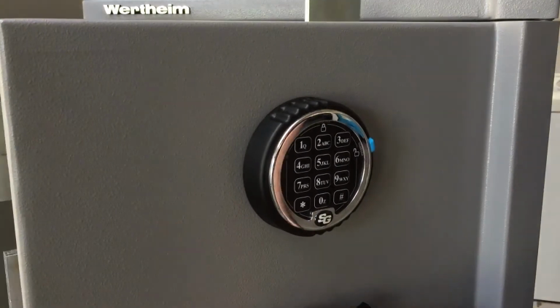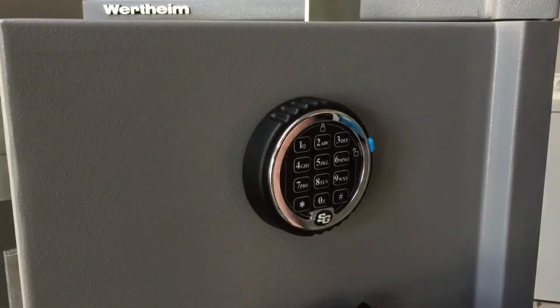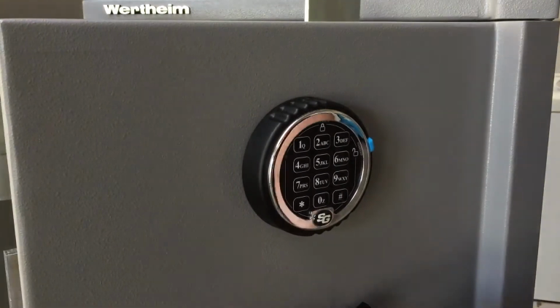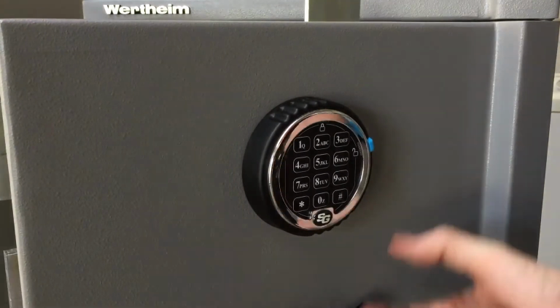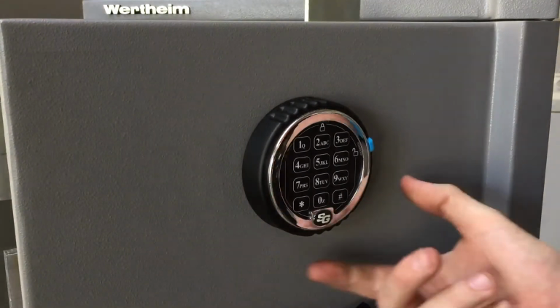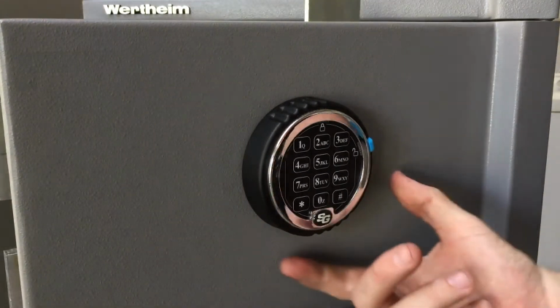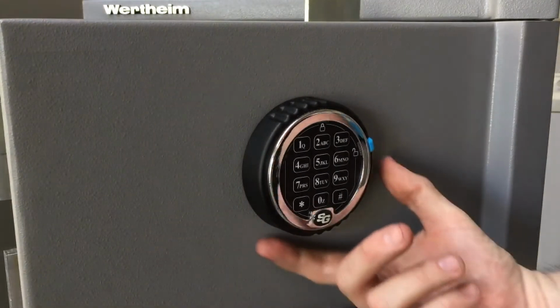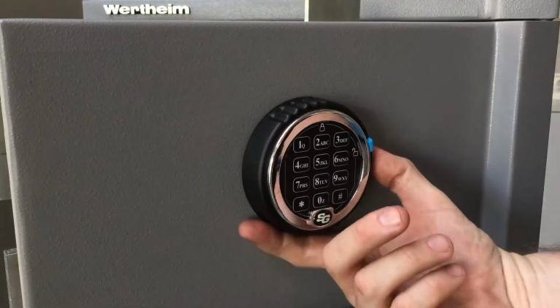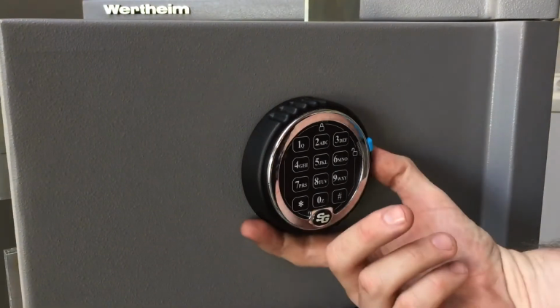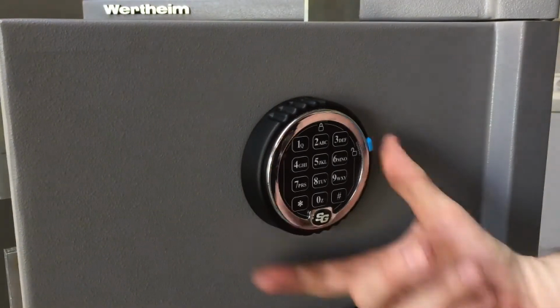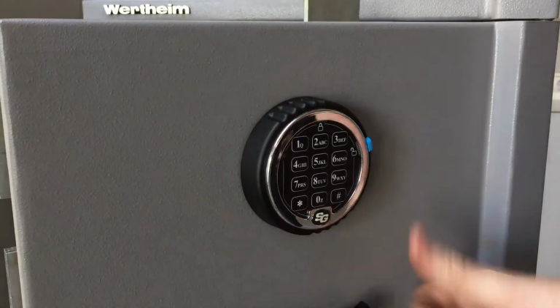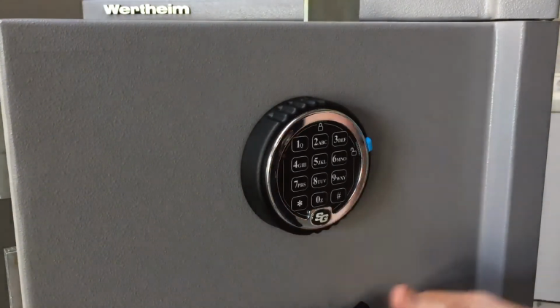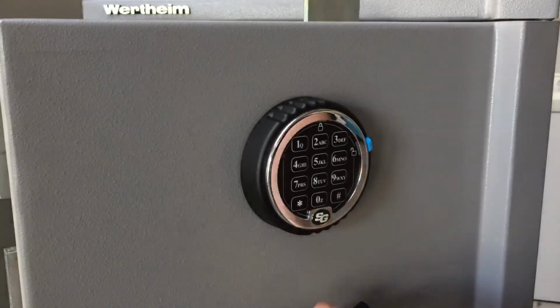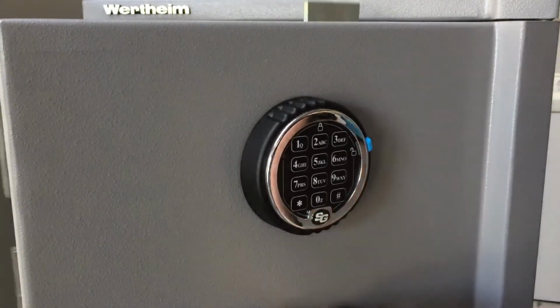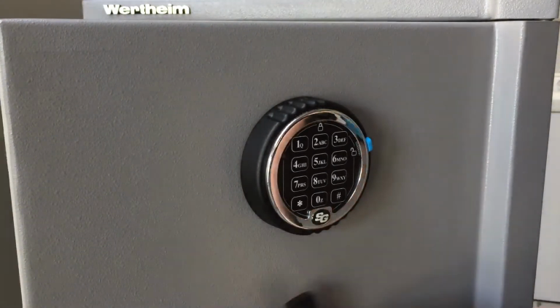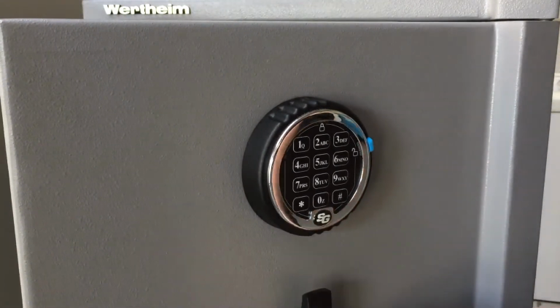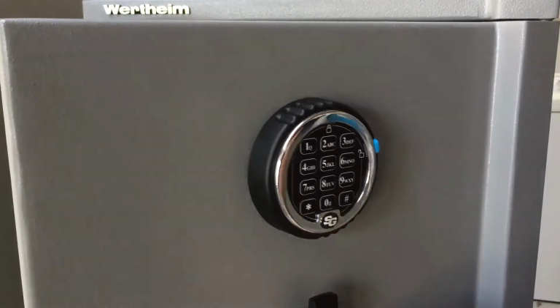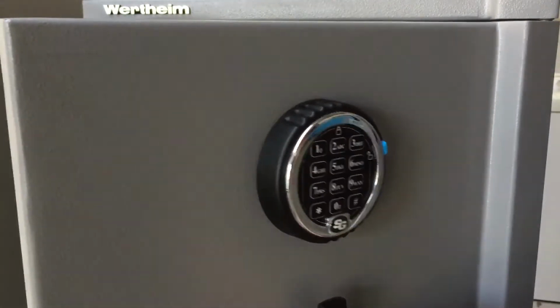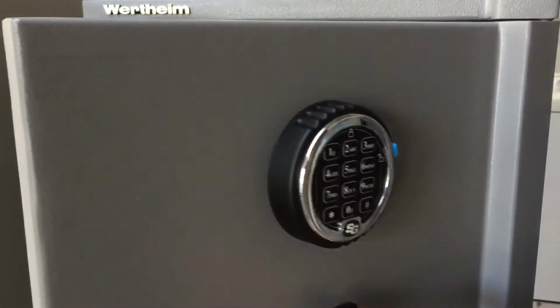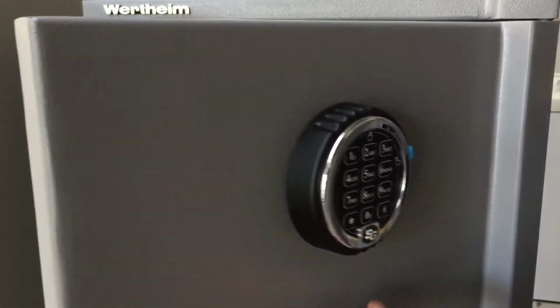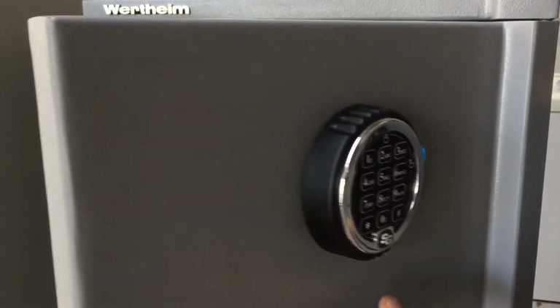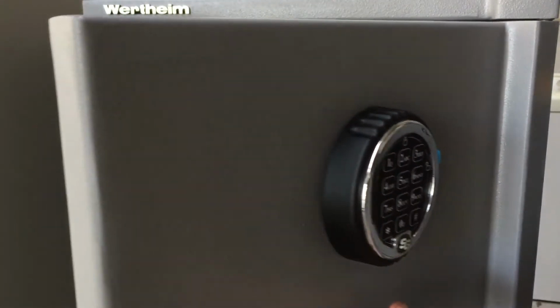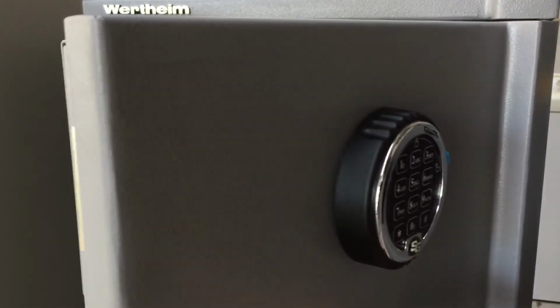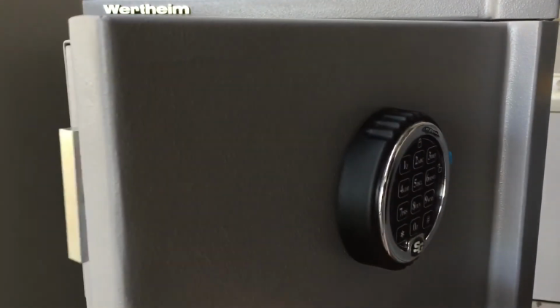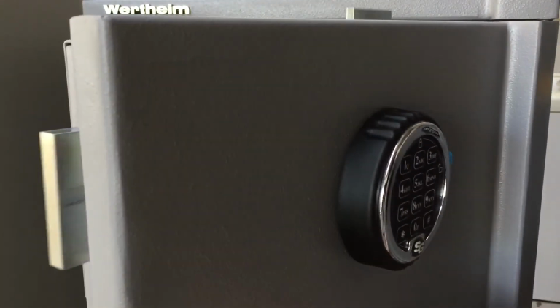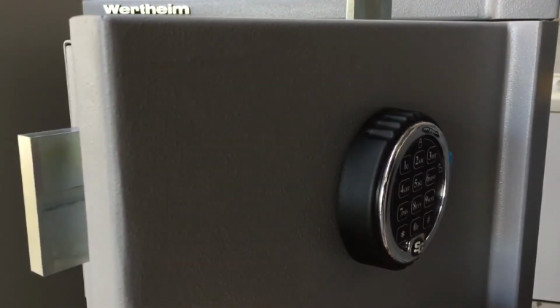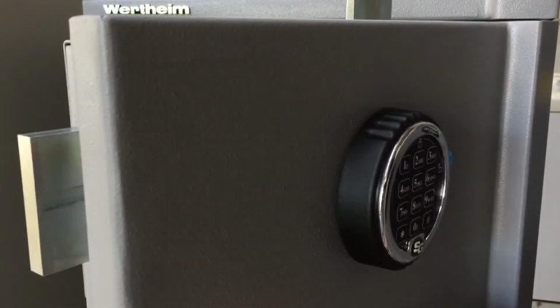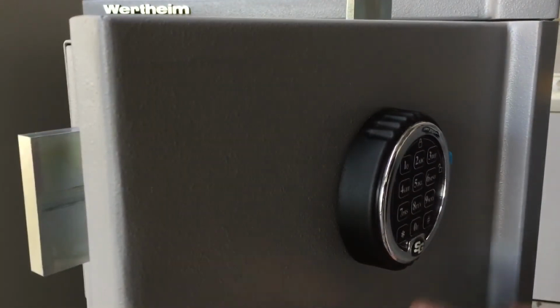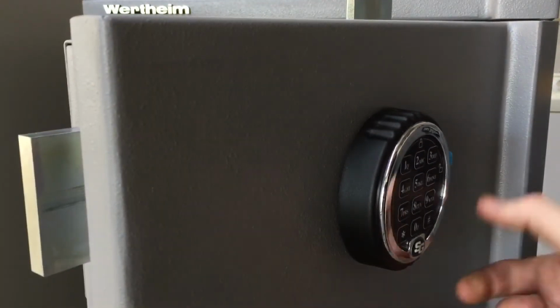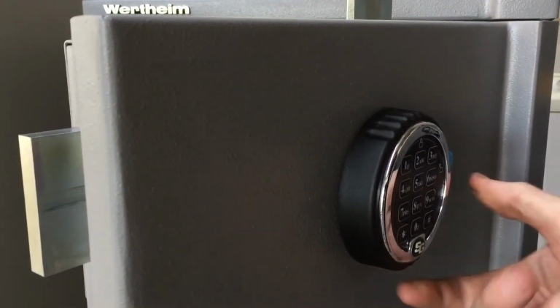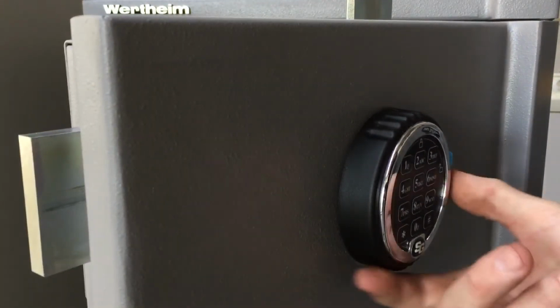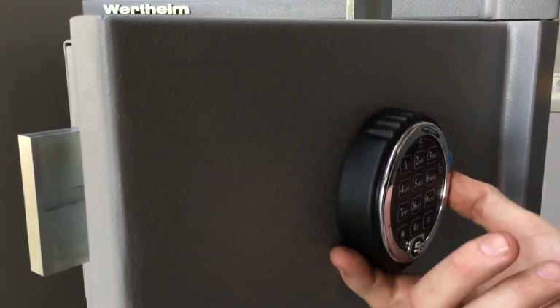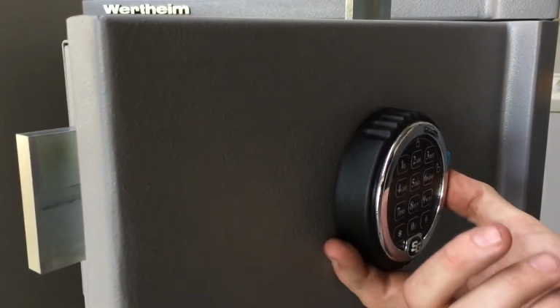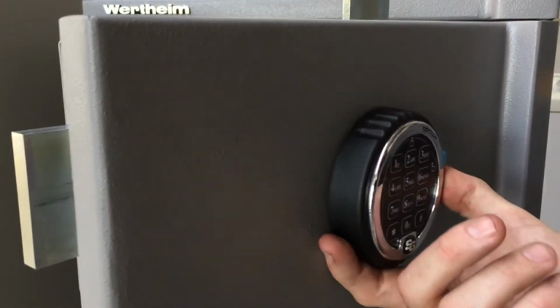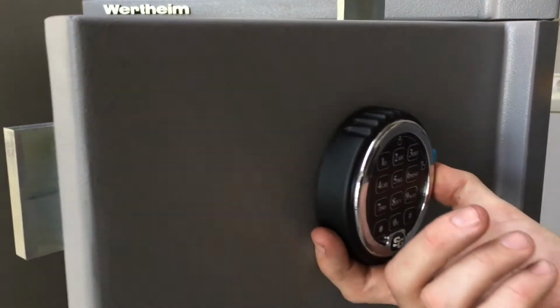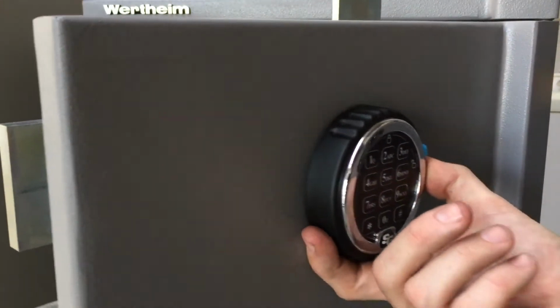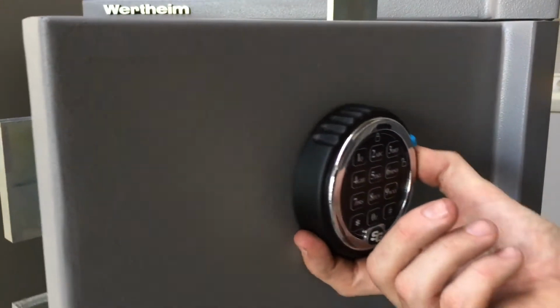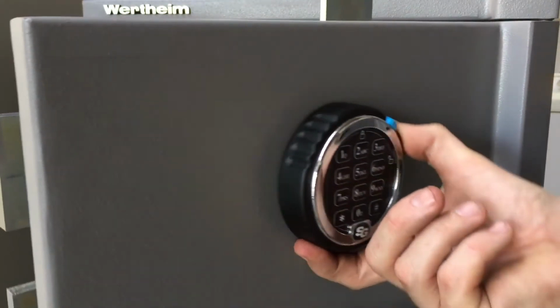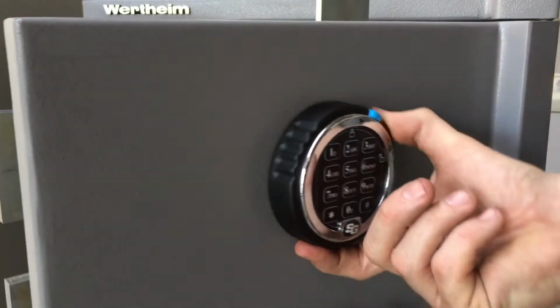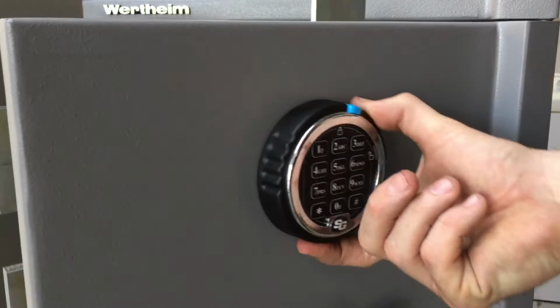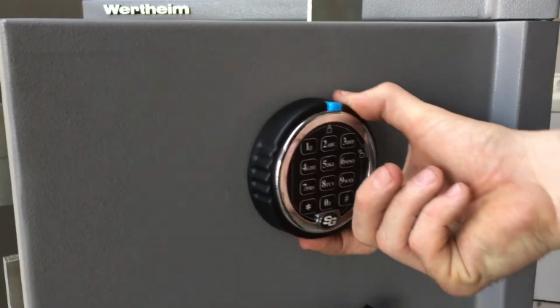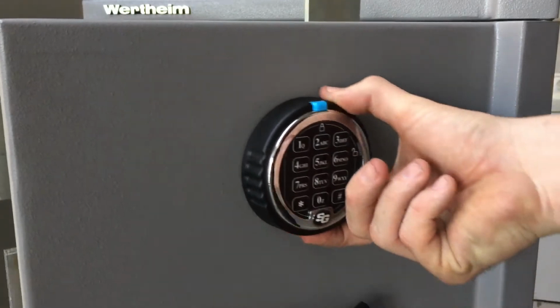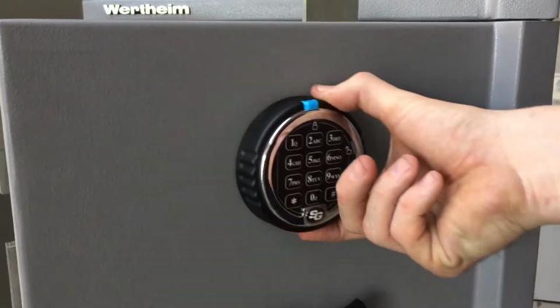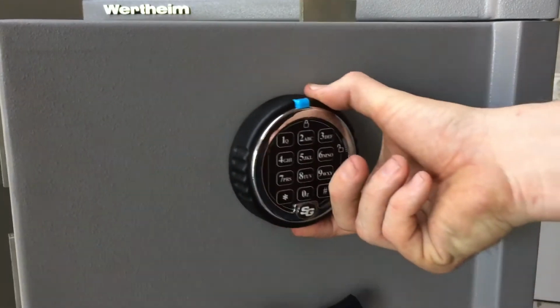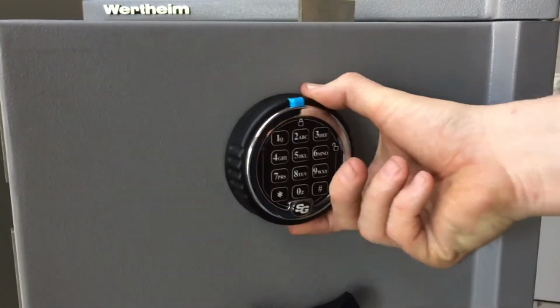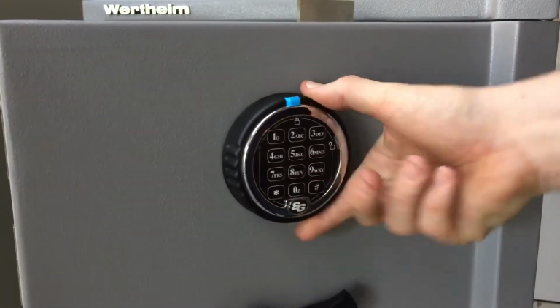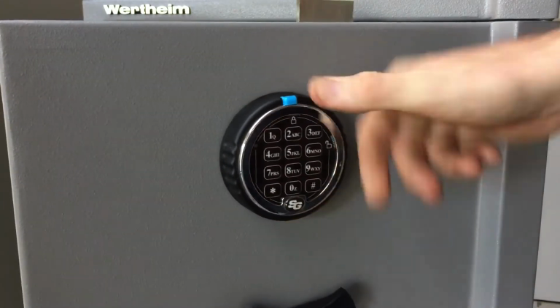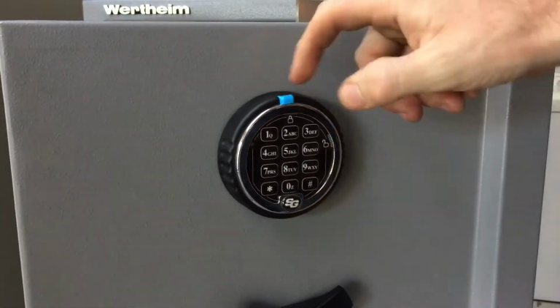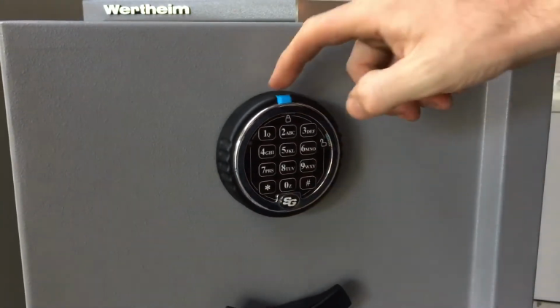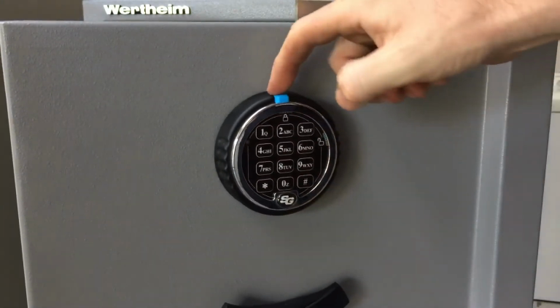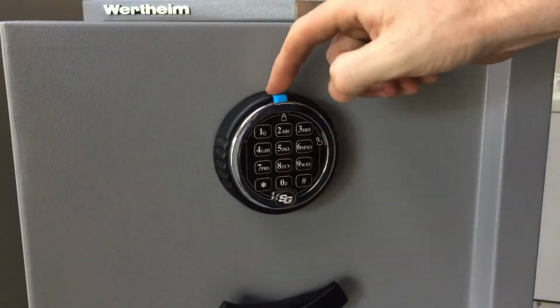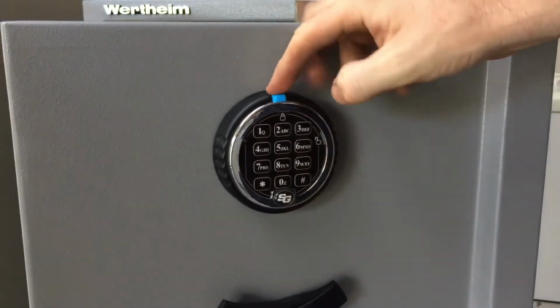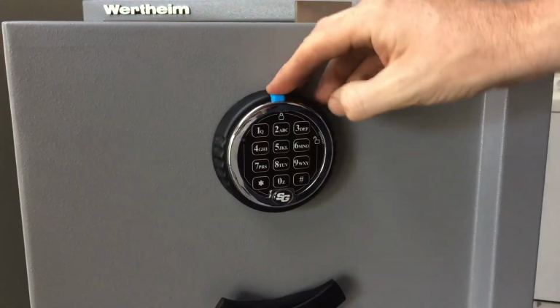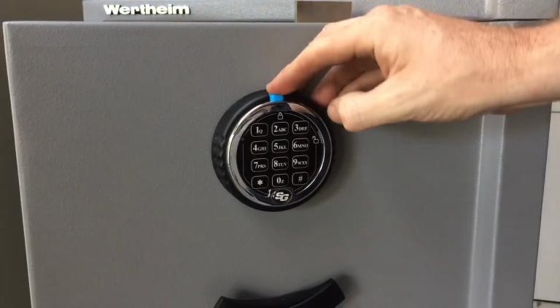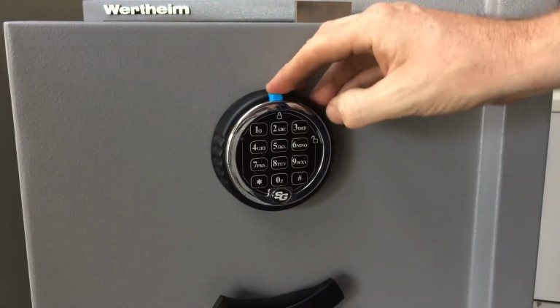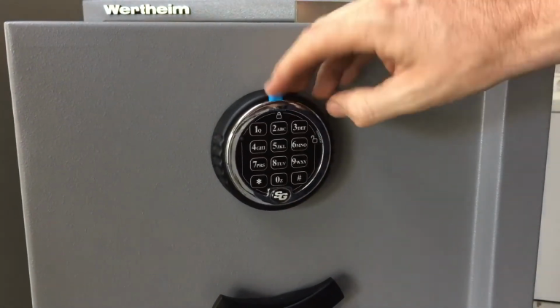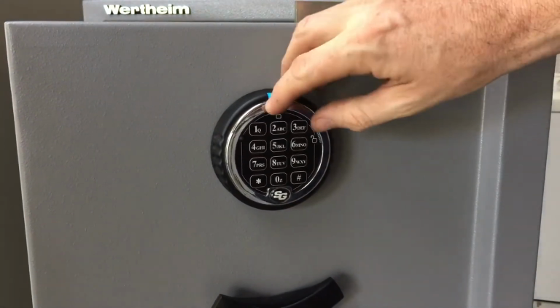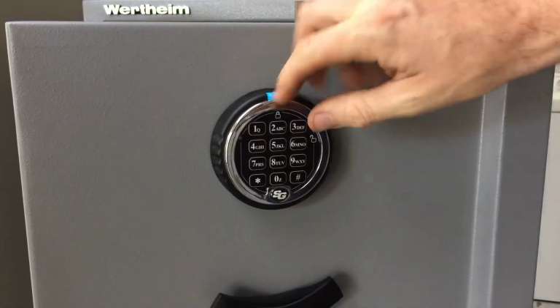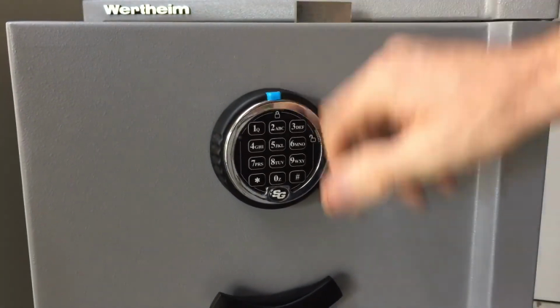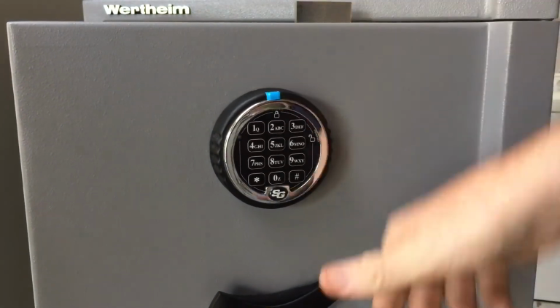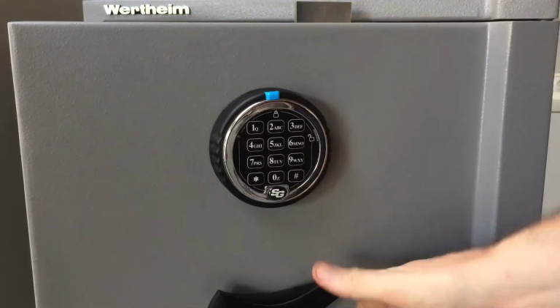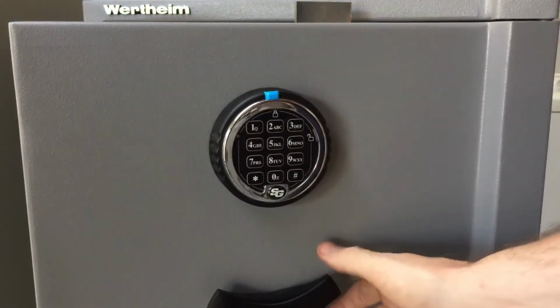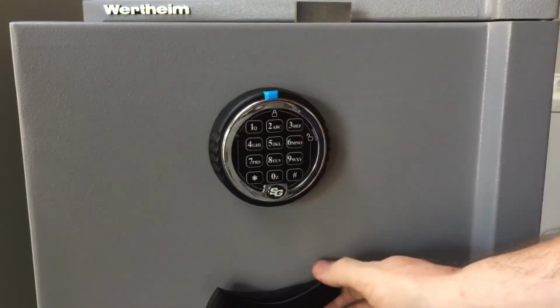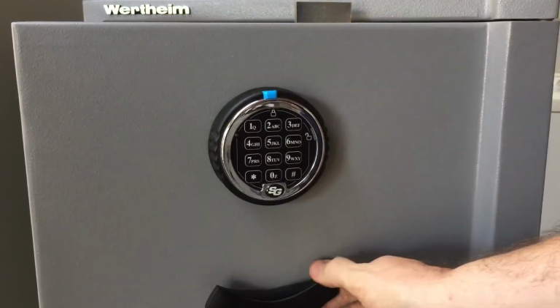Turn the lock work into the lock position and then to the keypad so the blue tab is at the top.